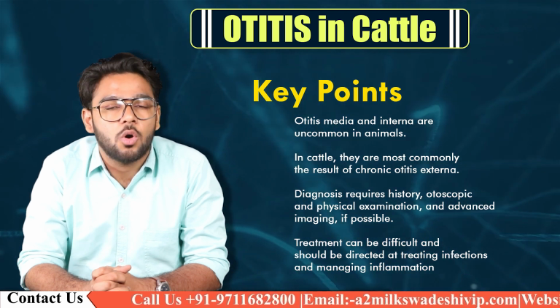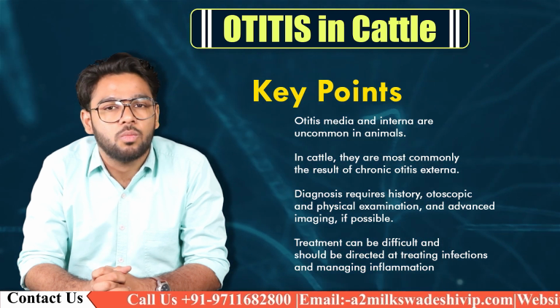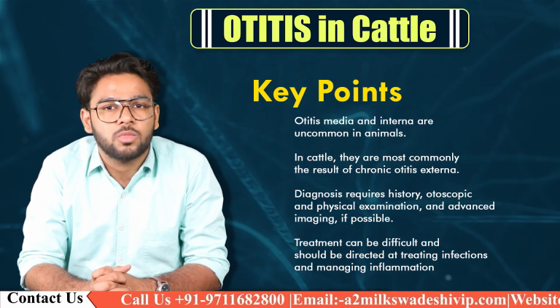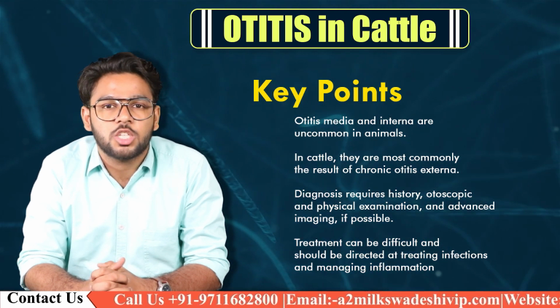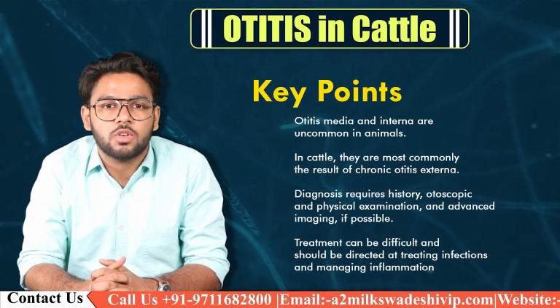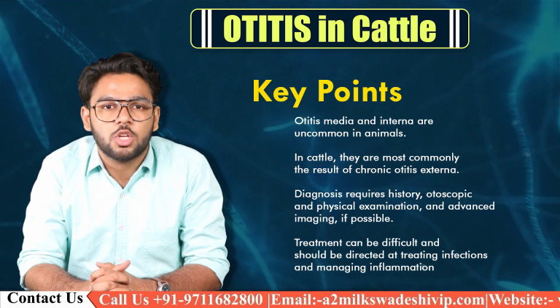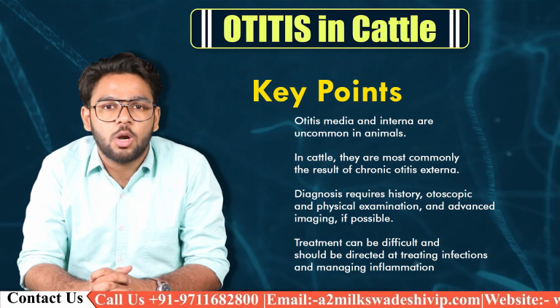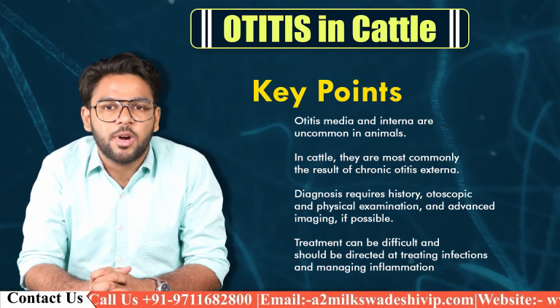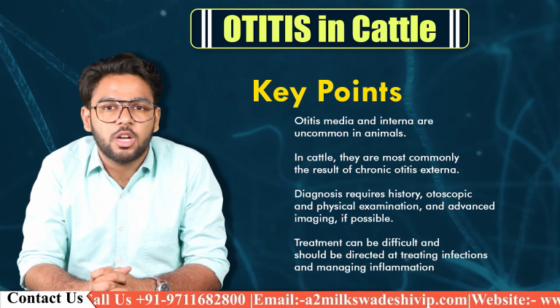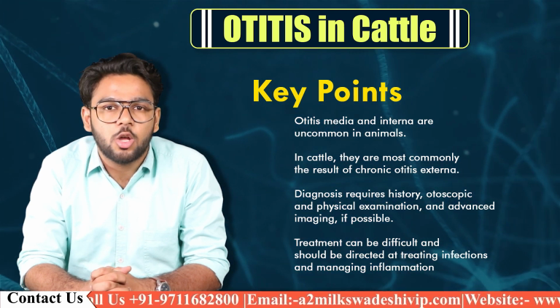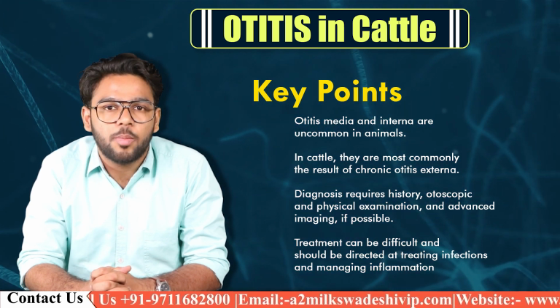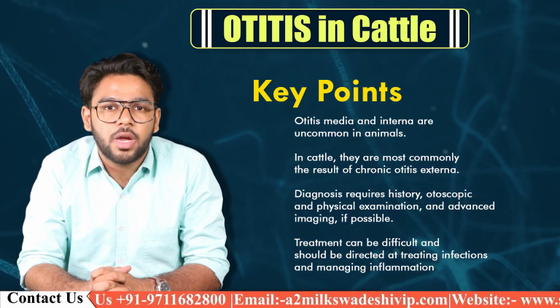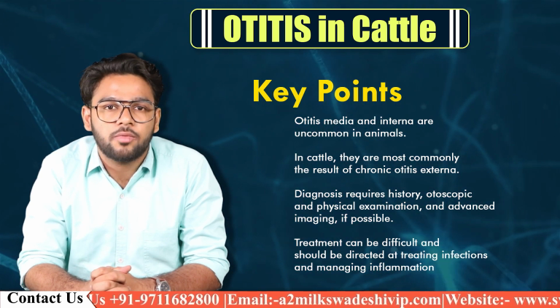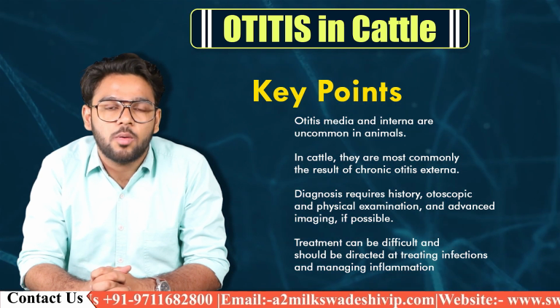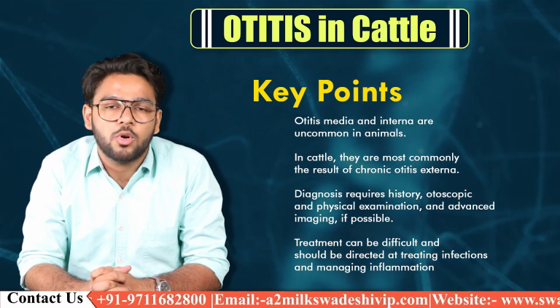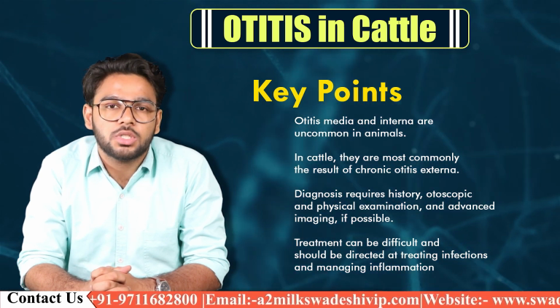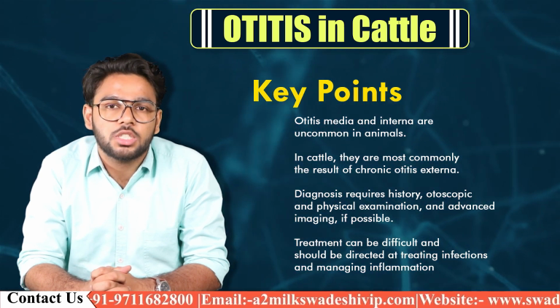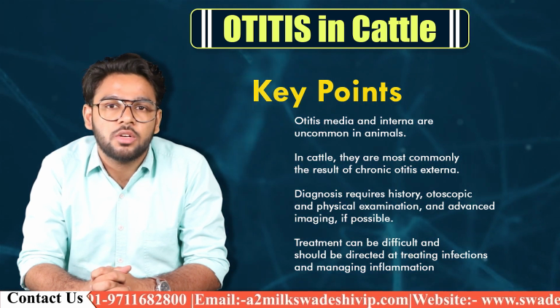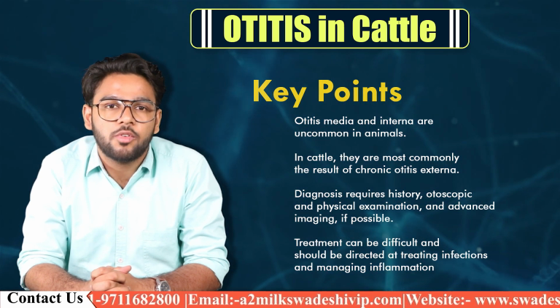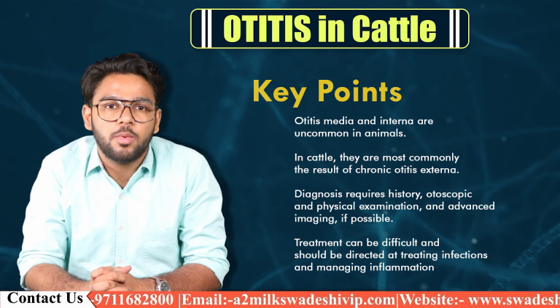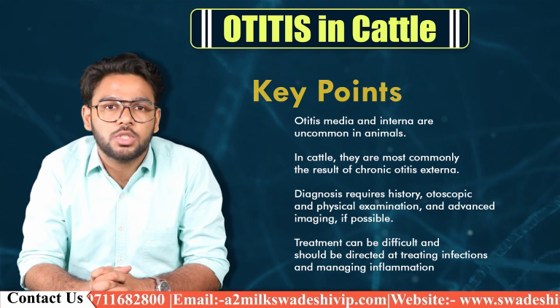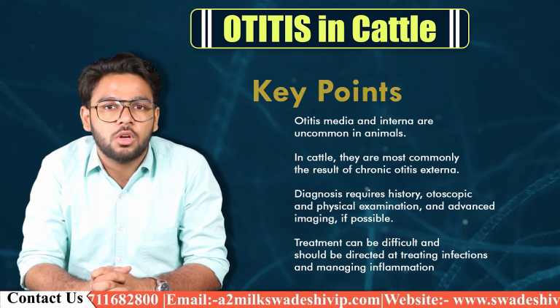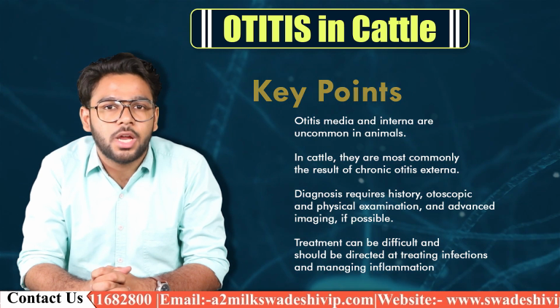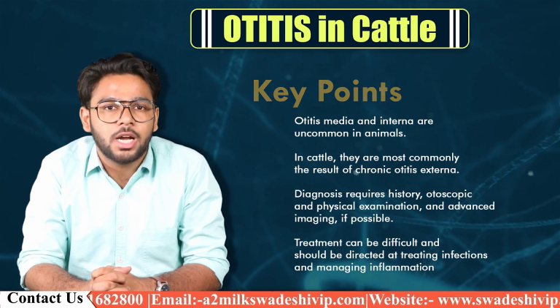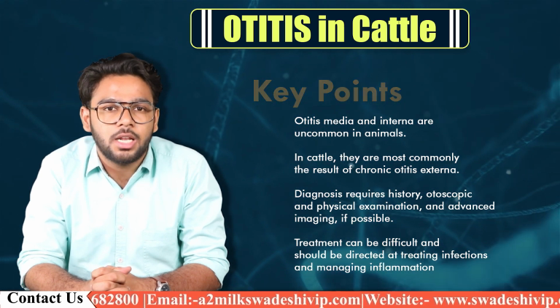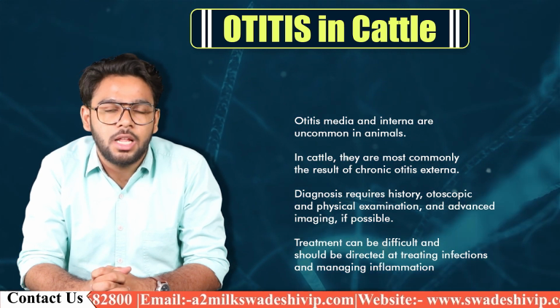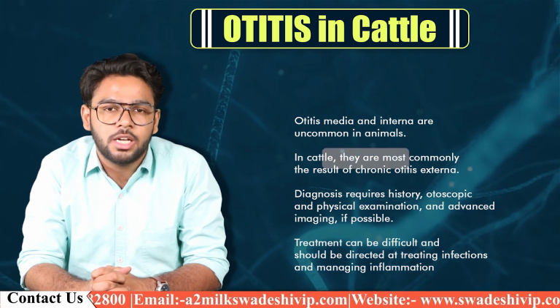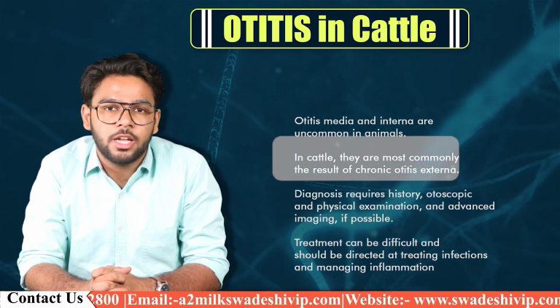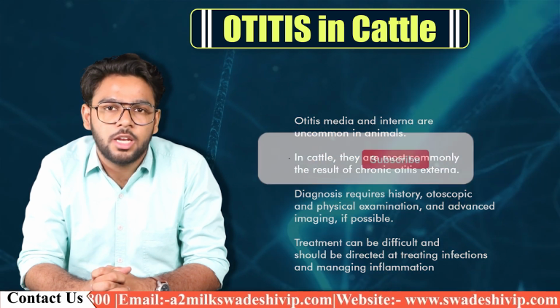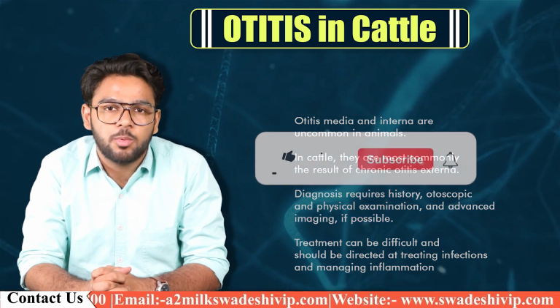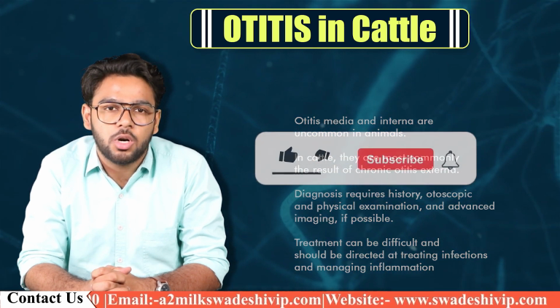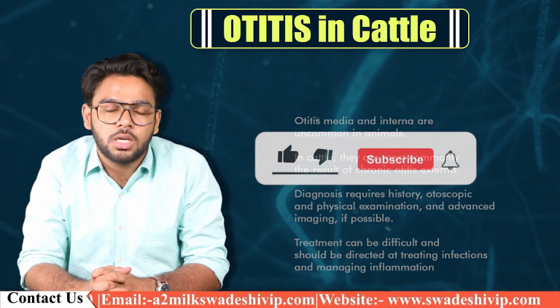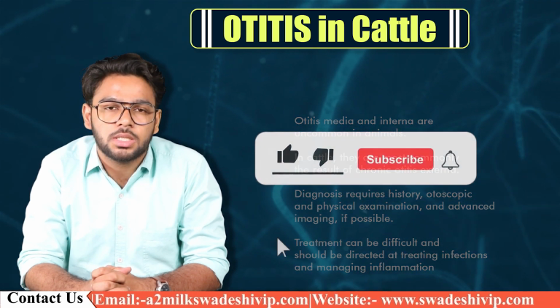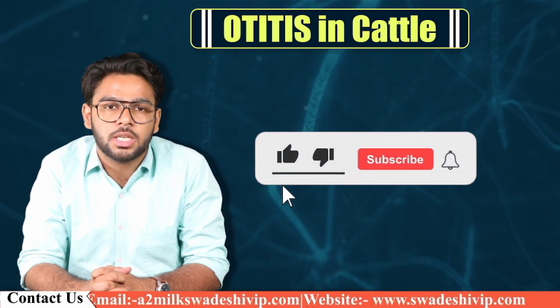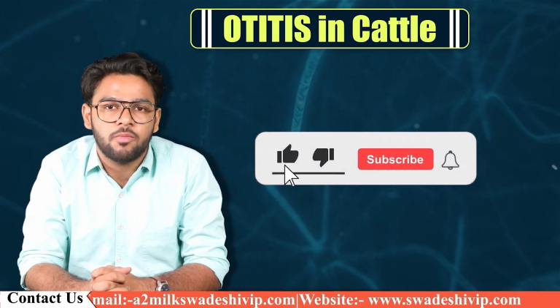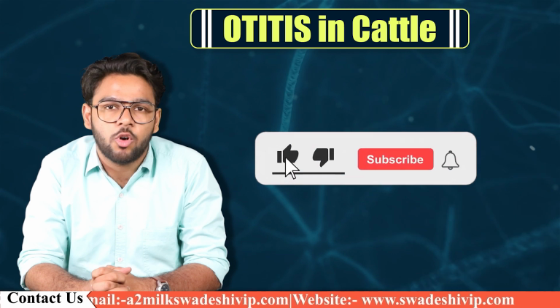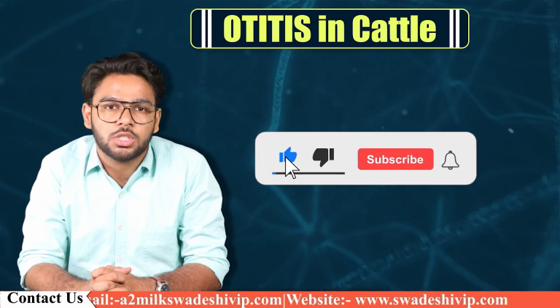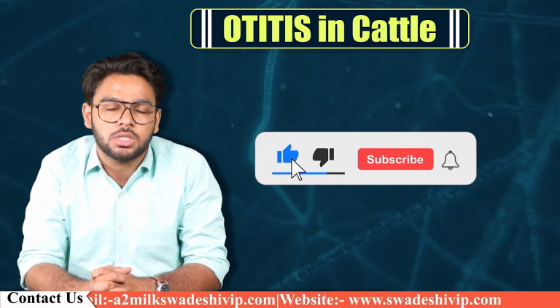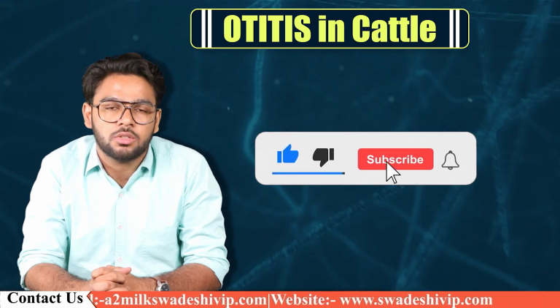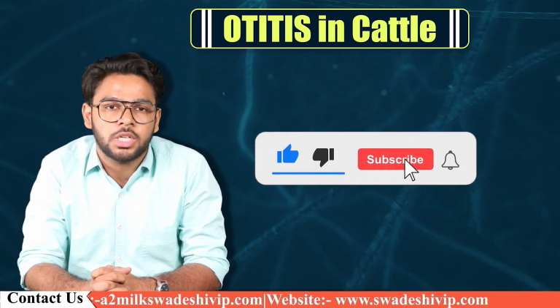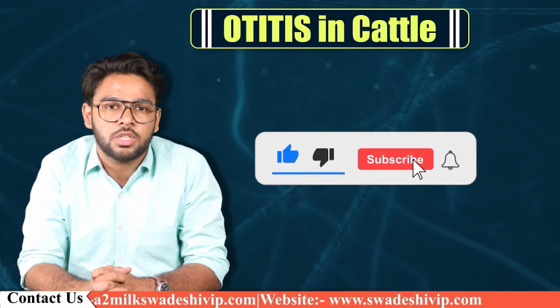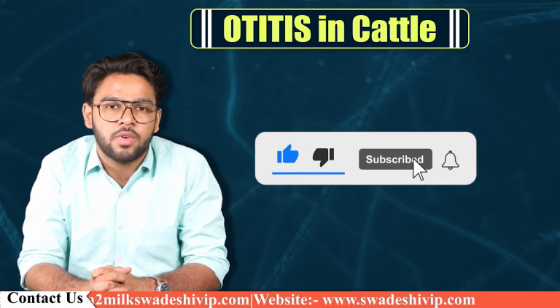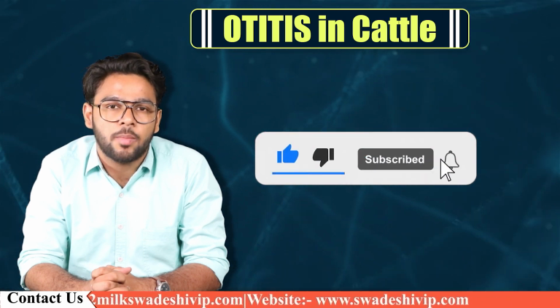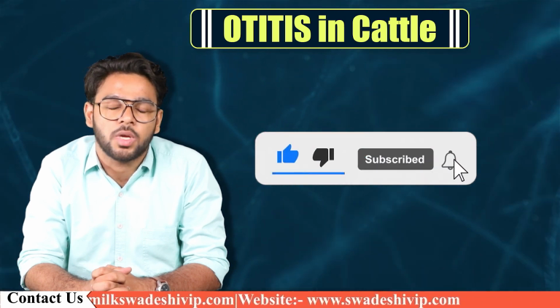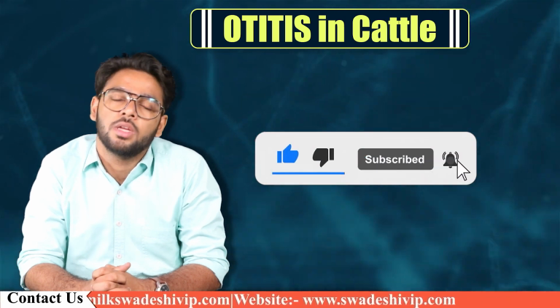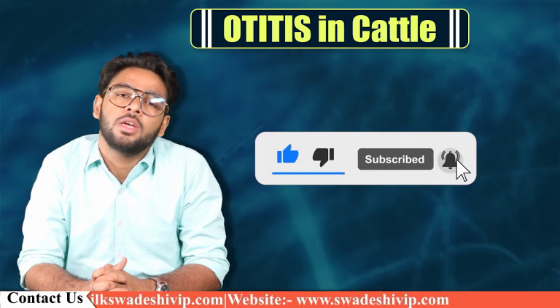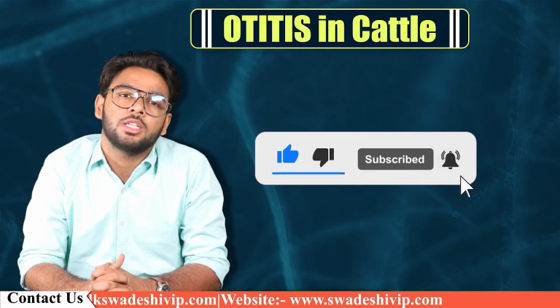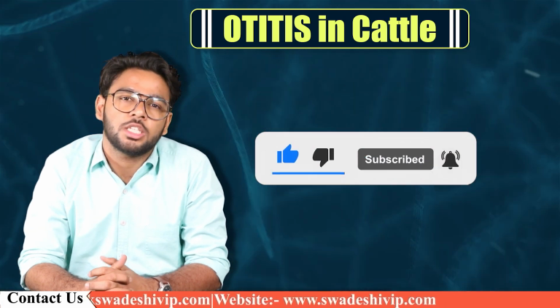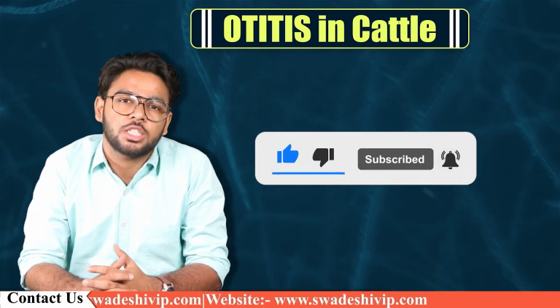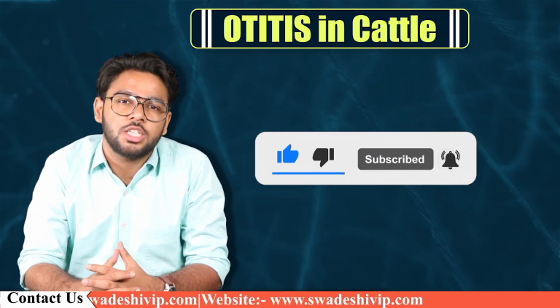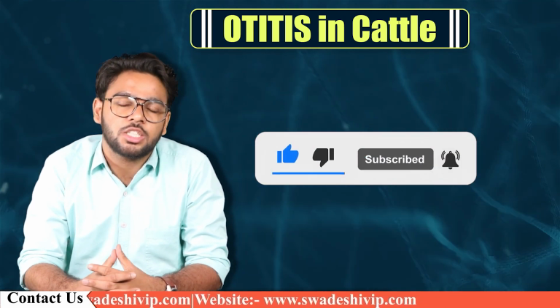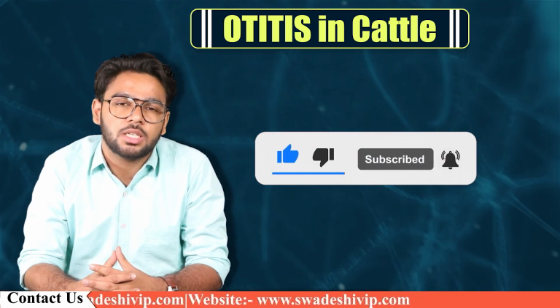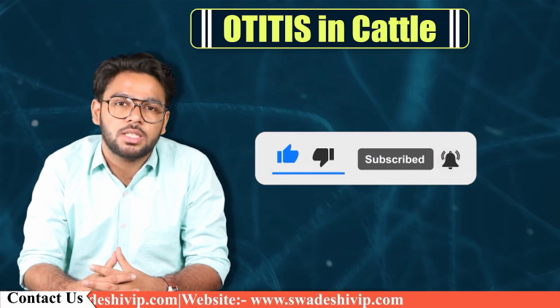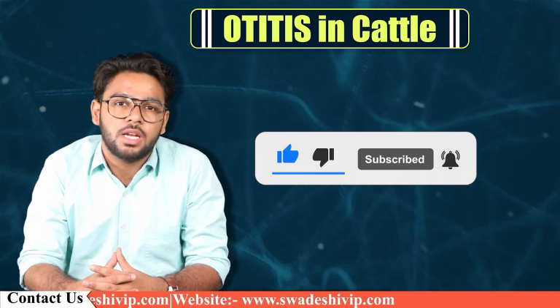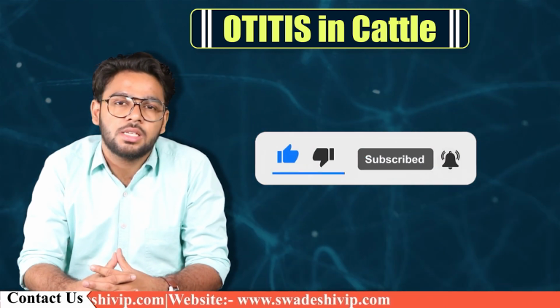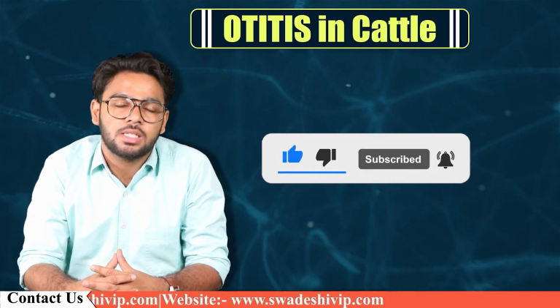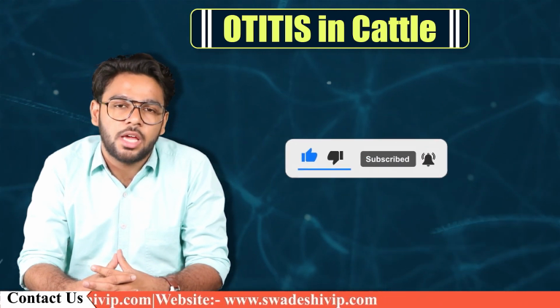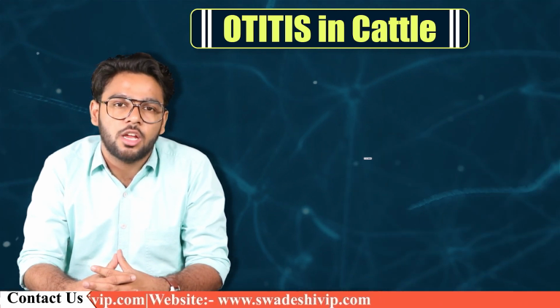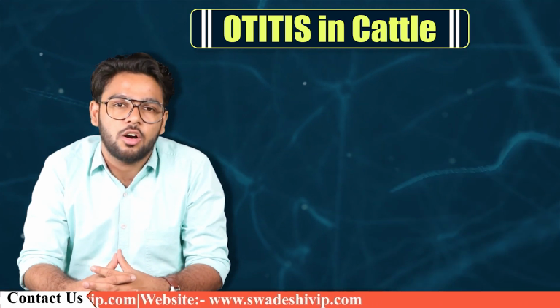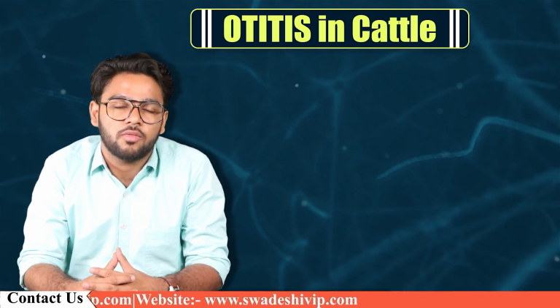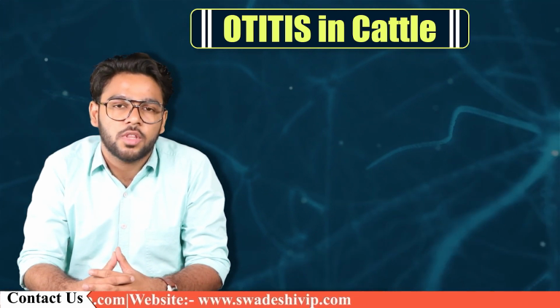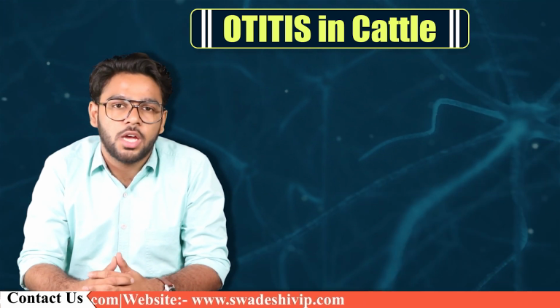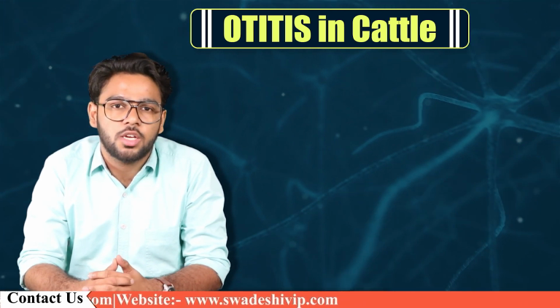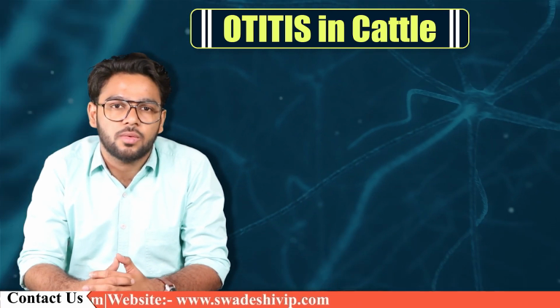So this was all about the topic. For more information on cattle health and dairy products, keep watching. This is Yash Saksena signing off. Thank you.